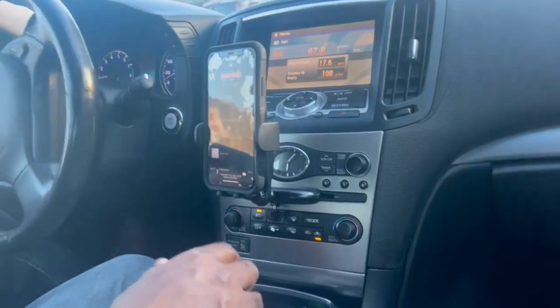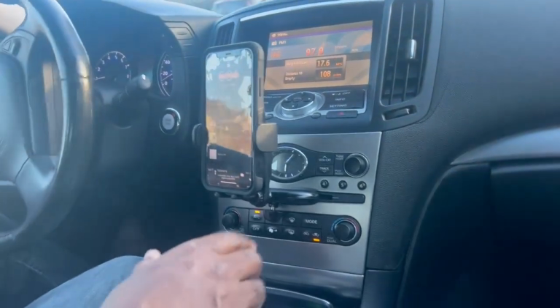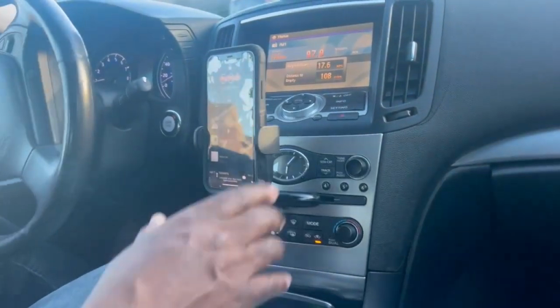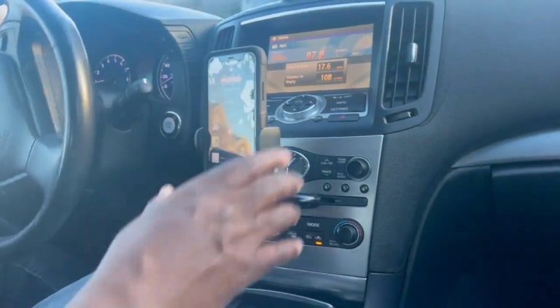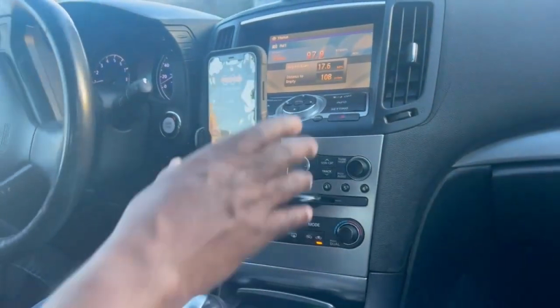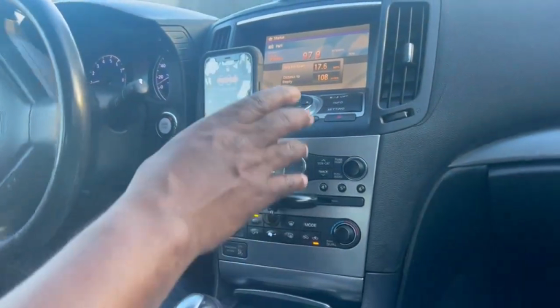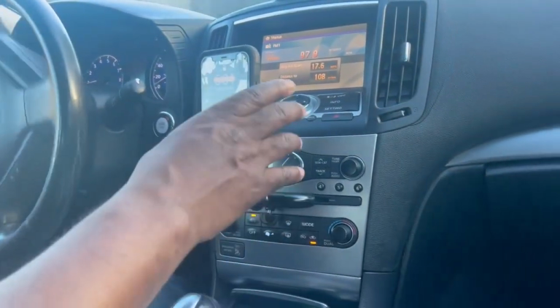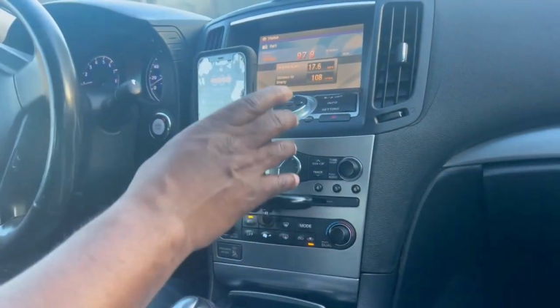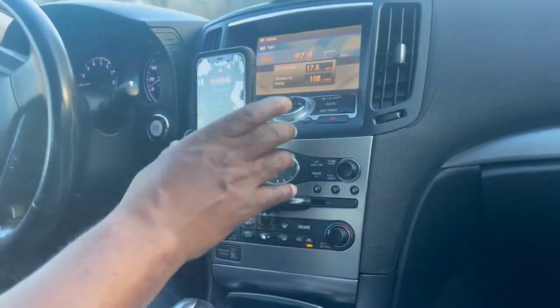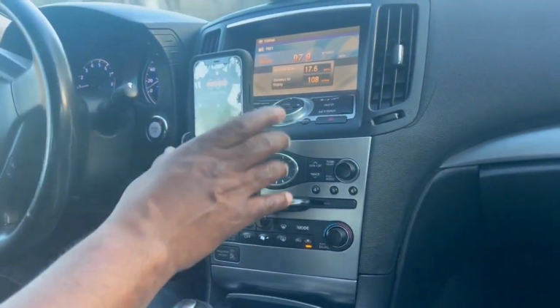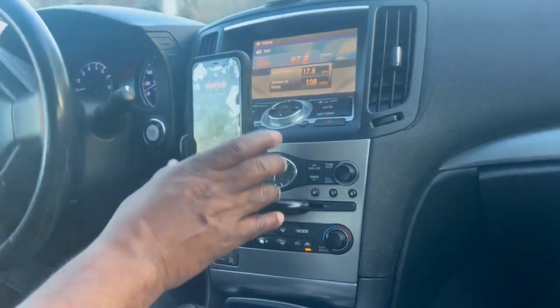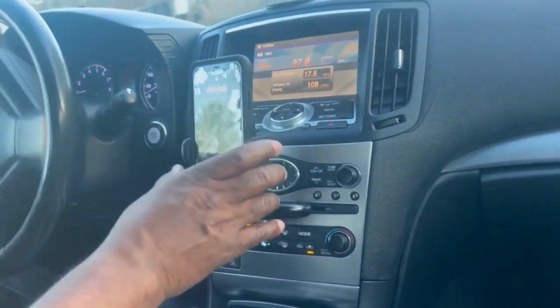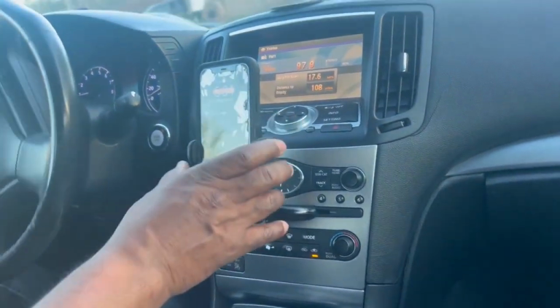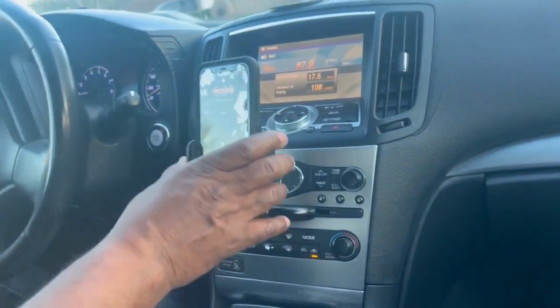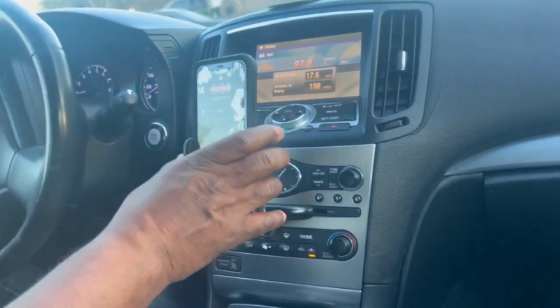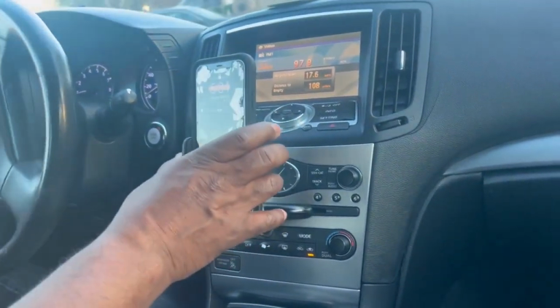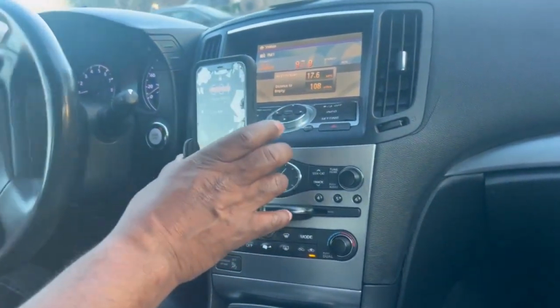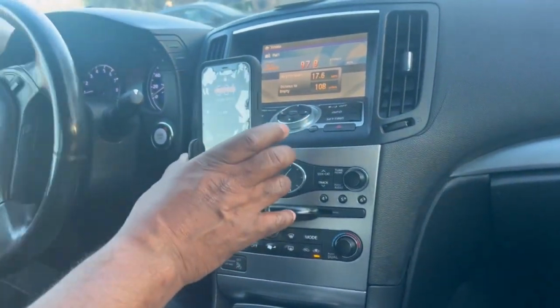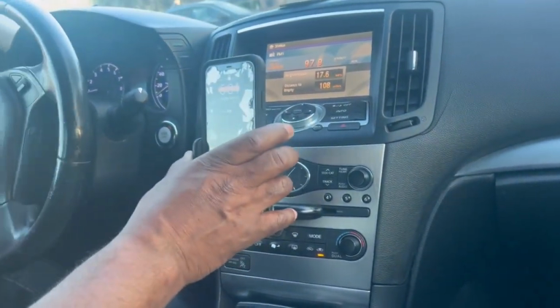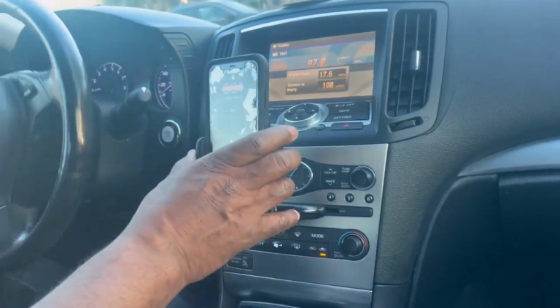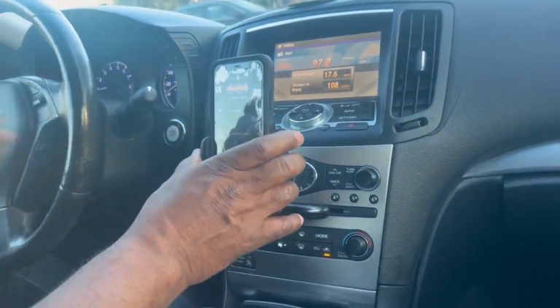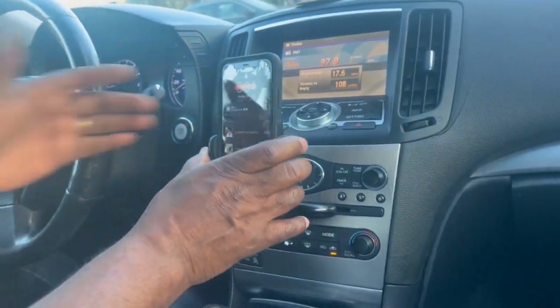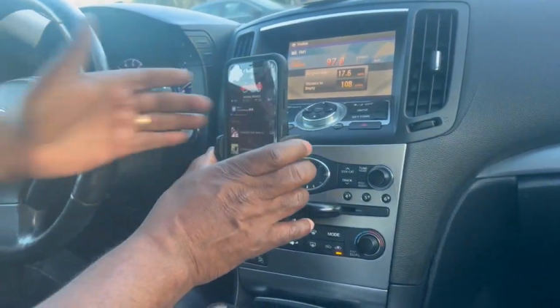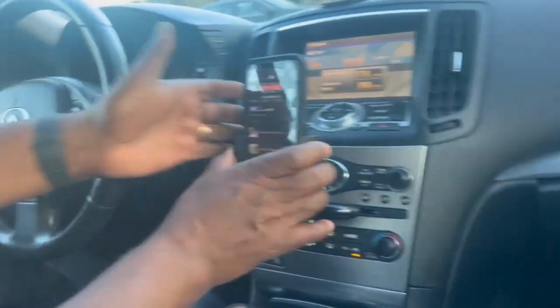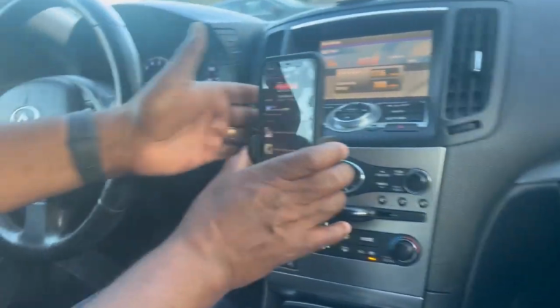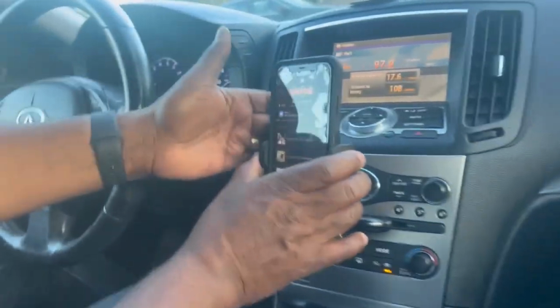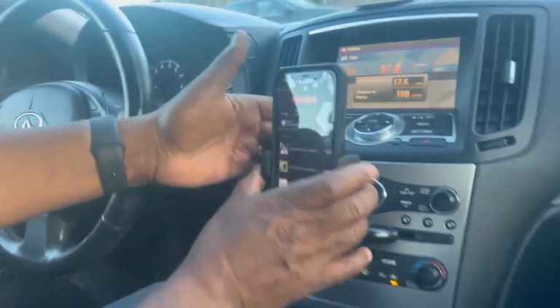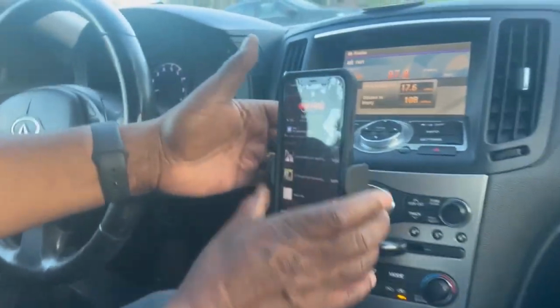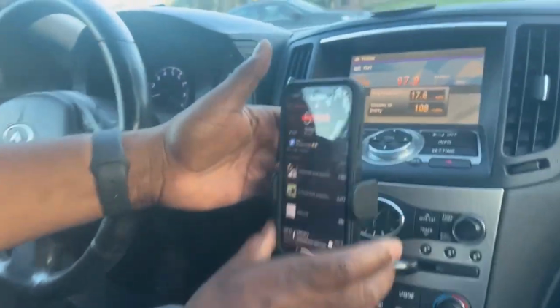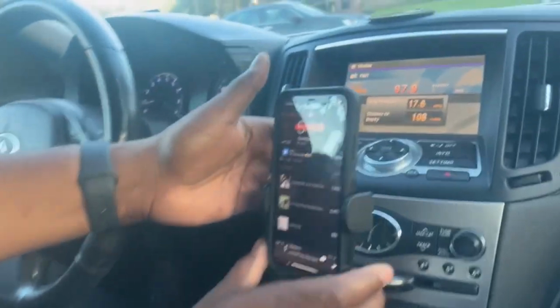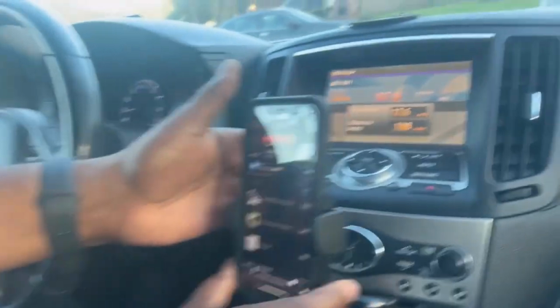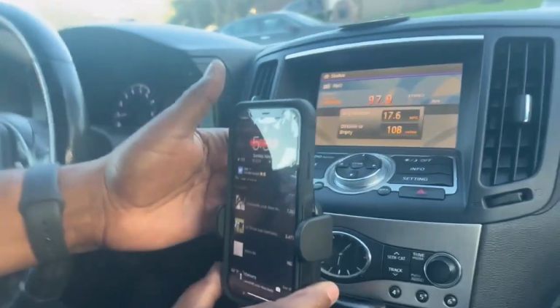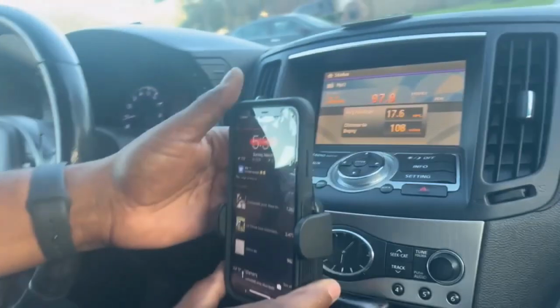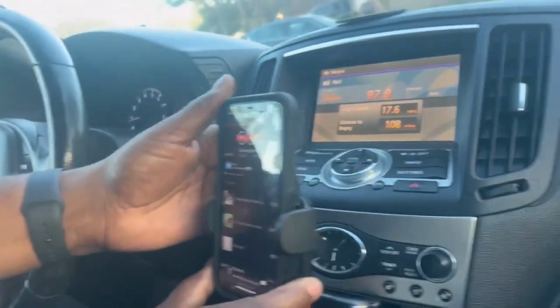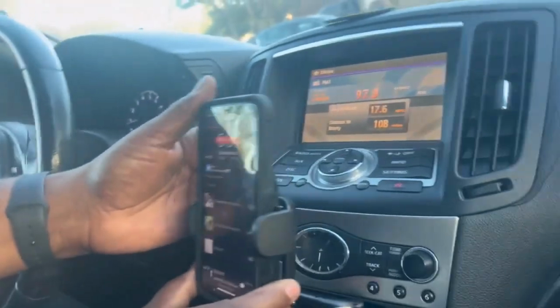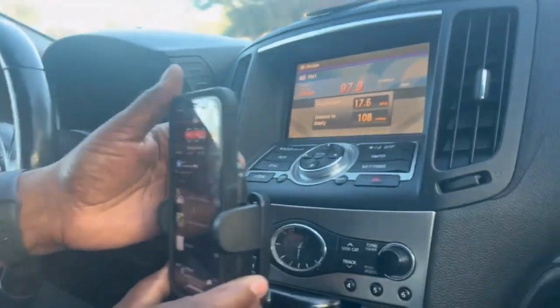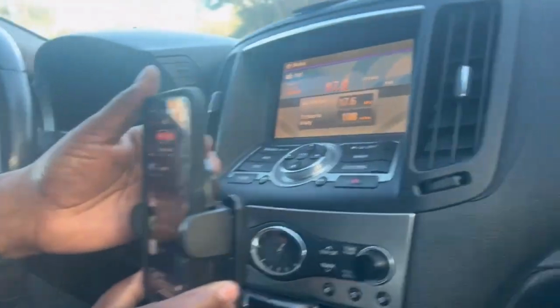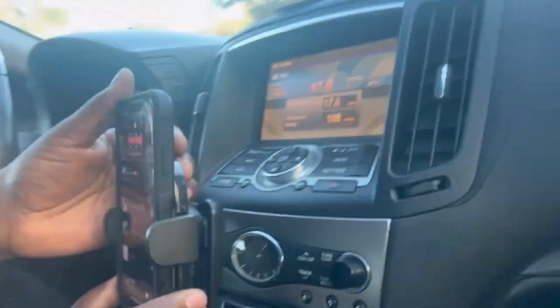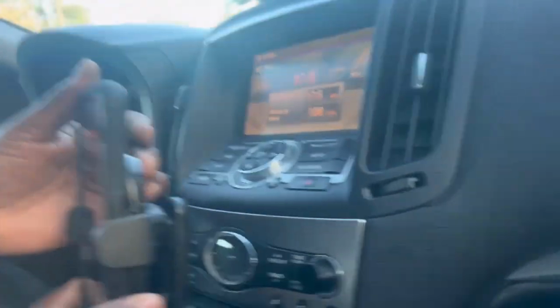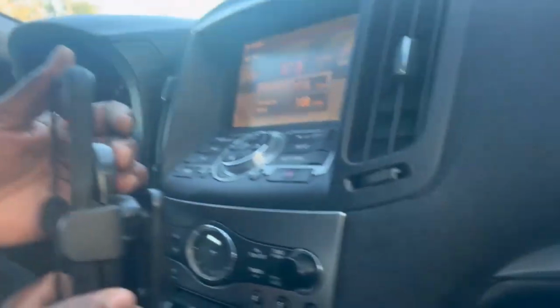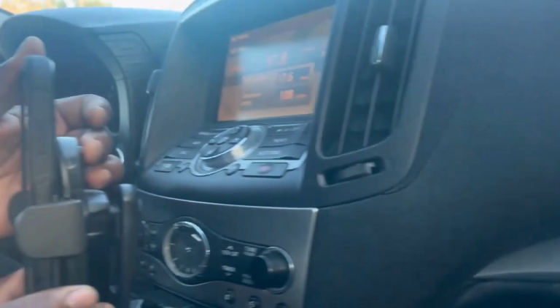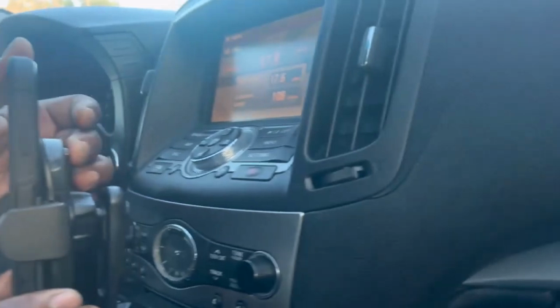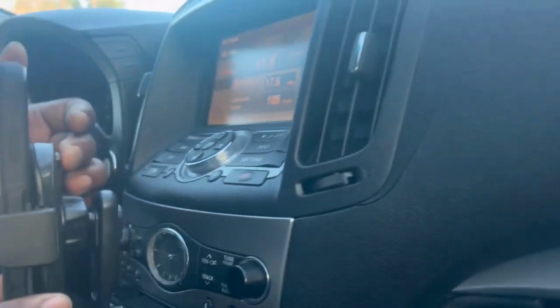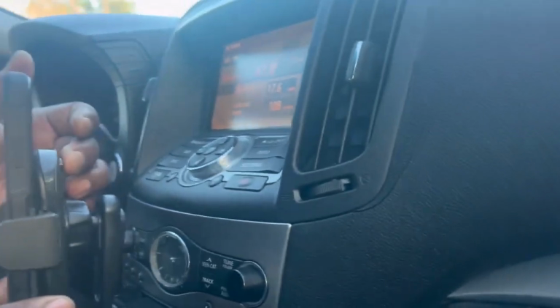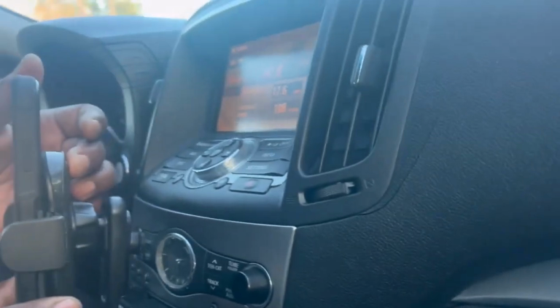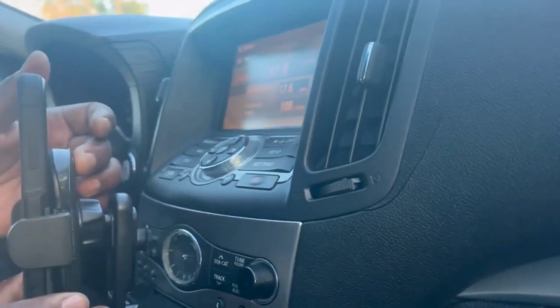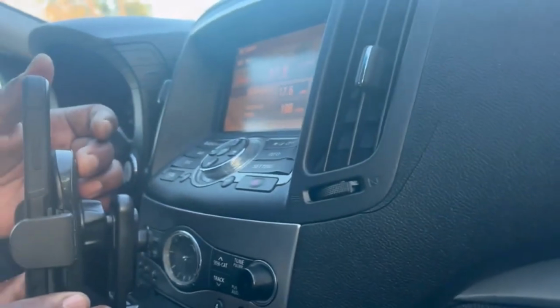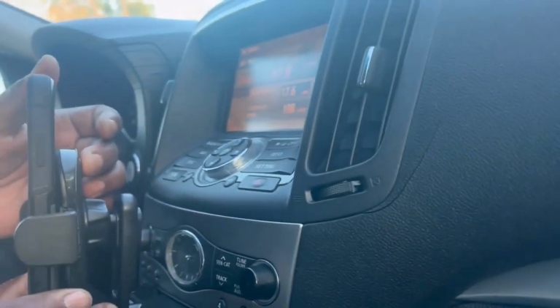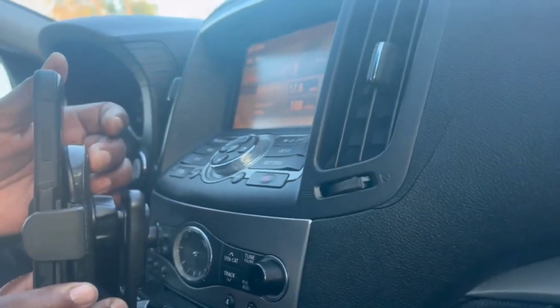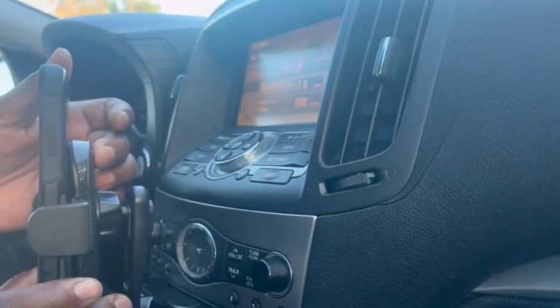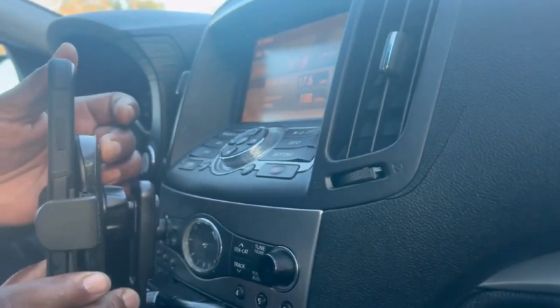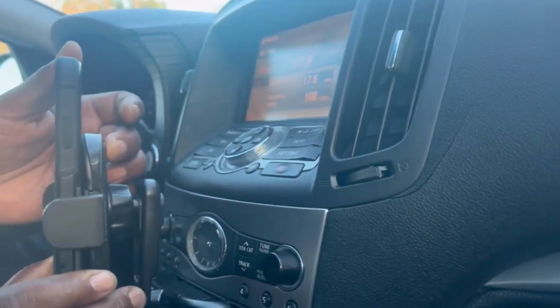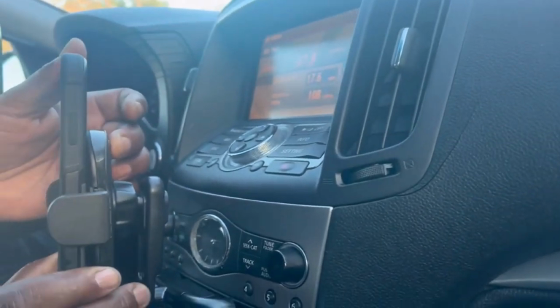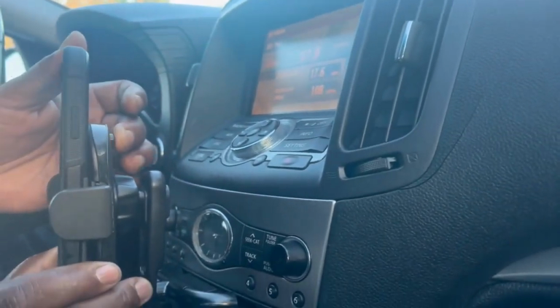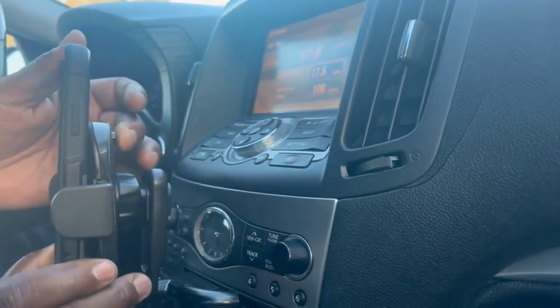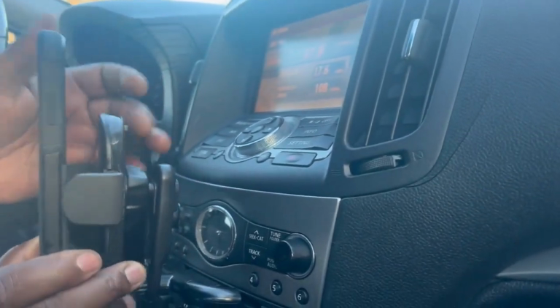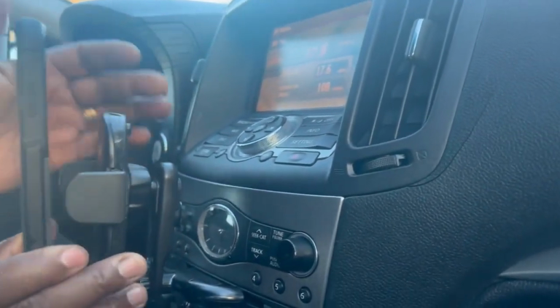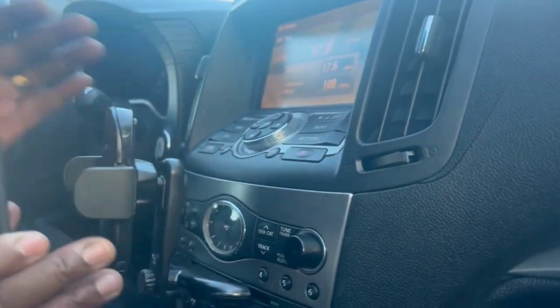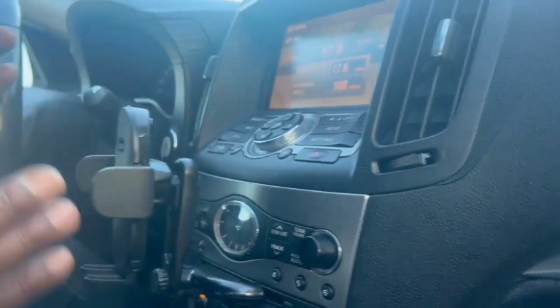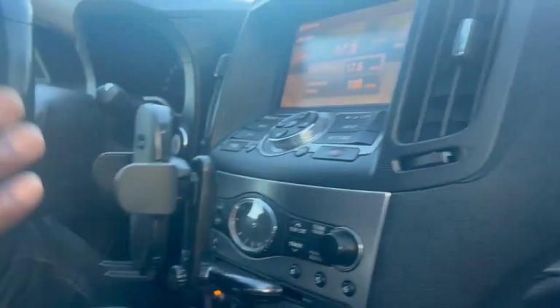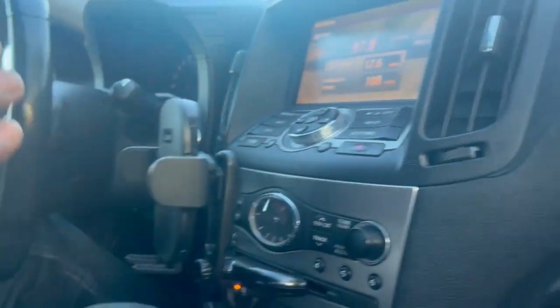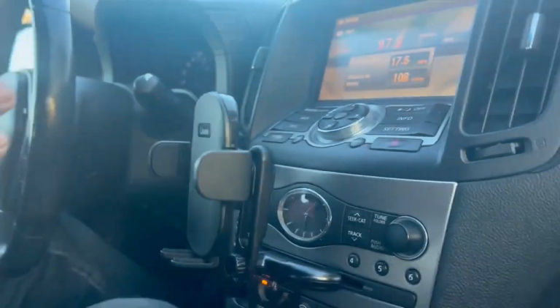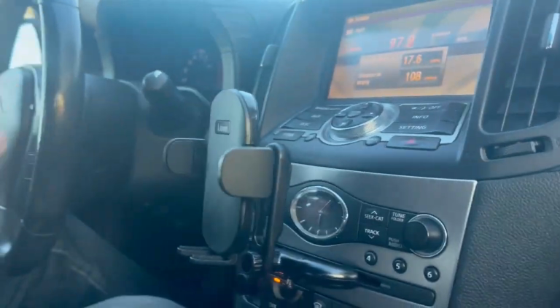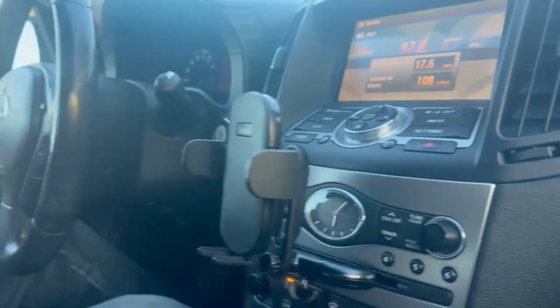When you get ready to take it out, just push the button on the back, loosen it up, and take it out.